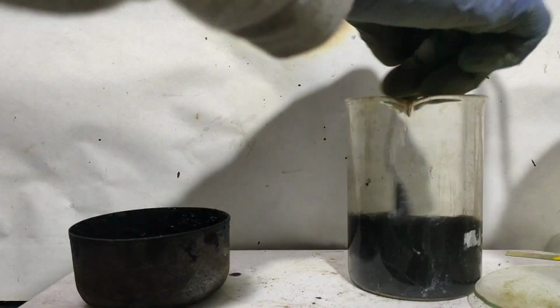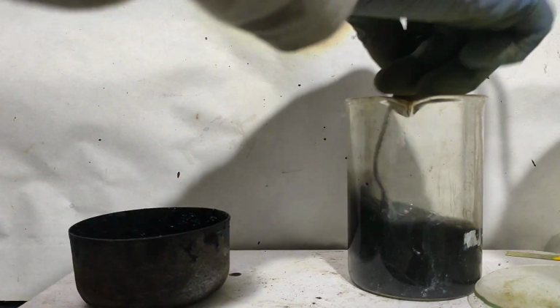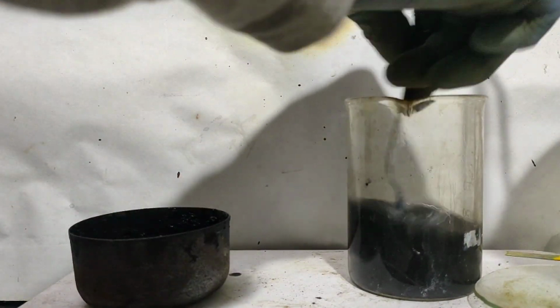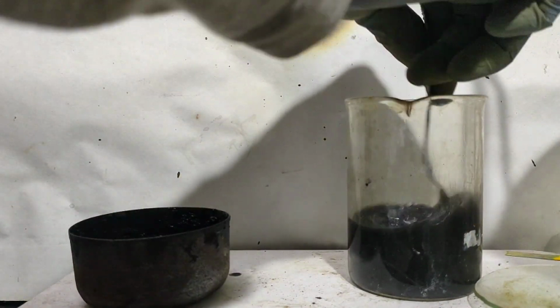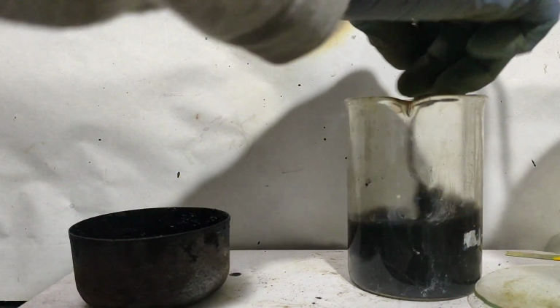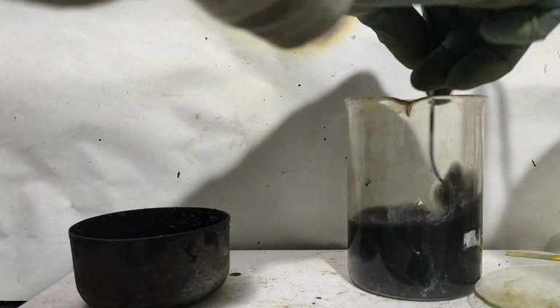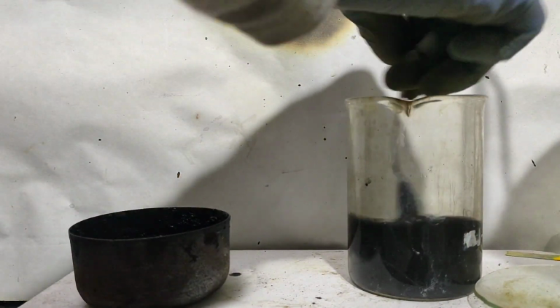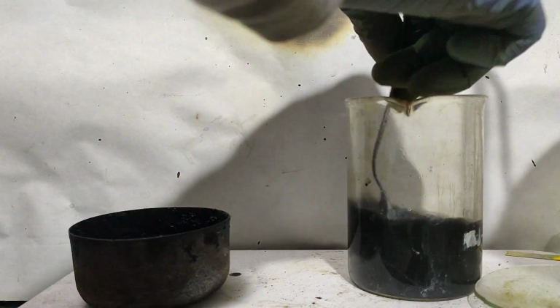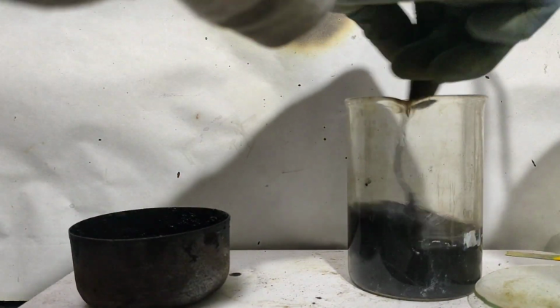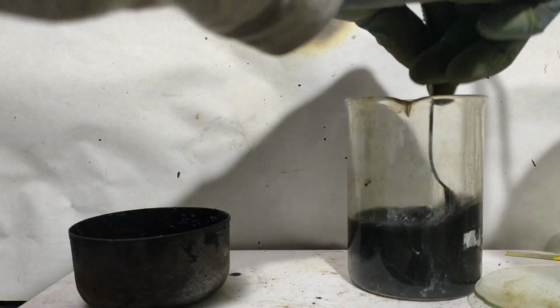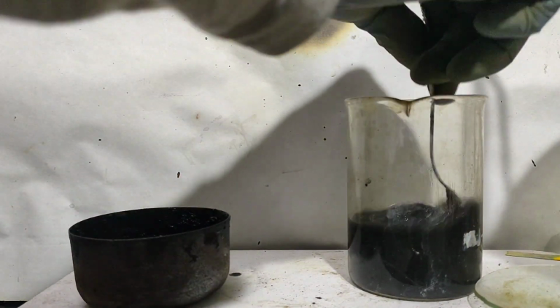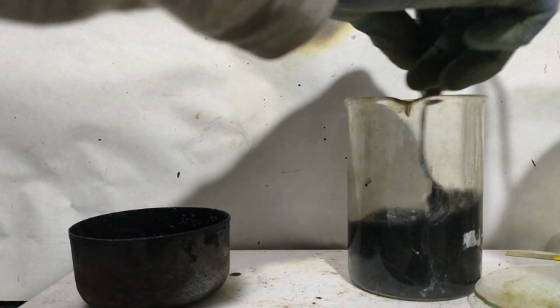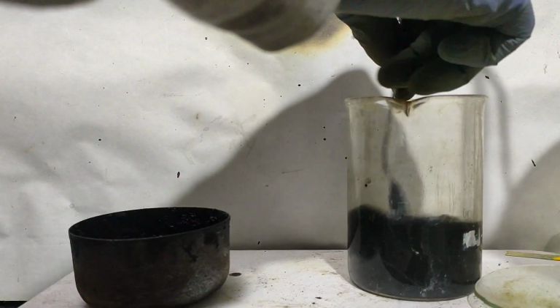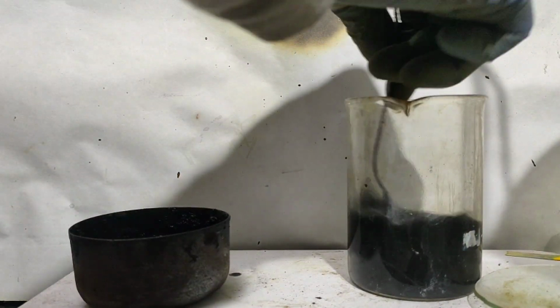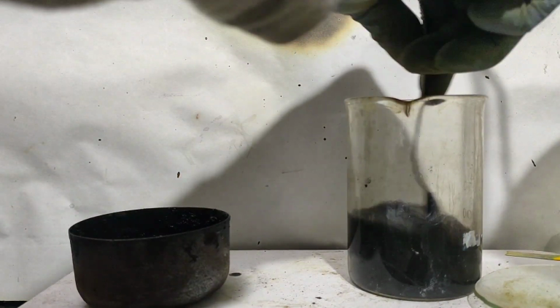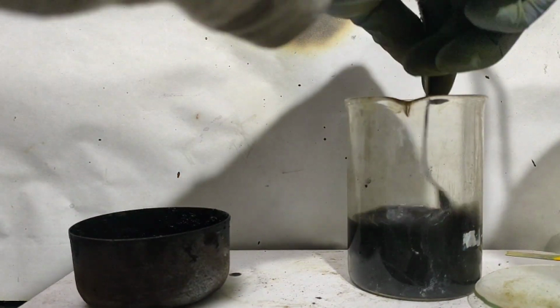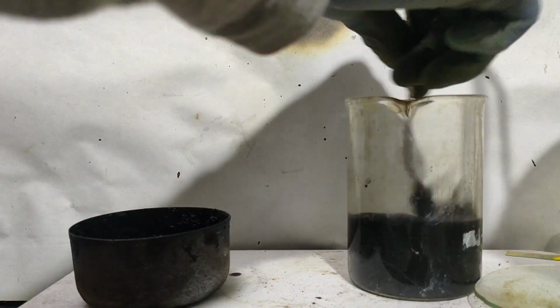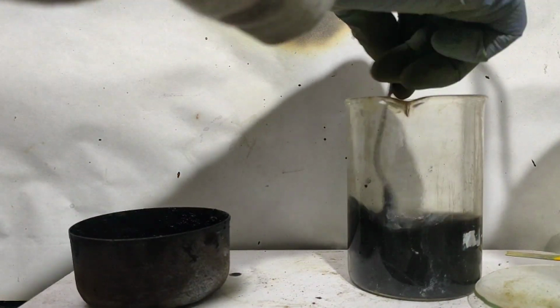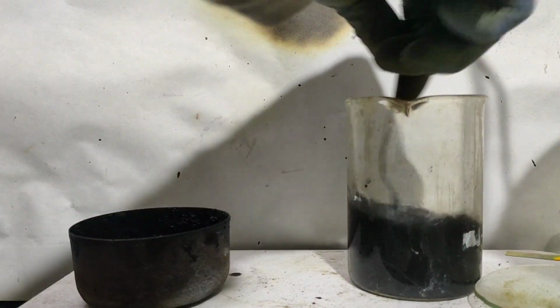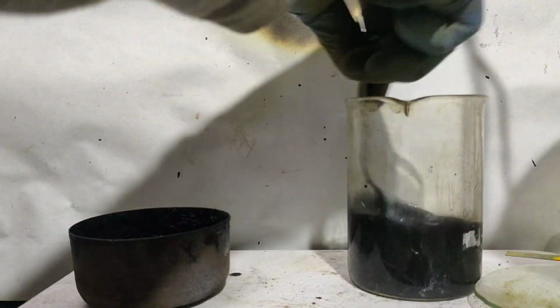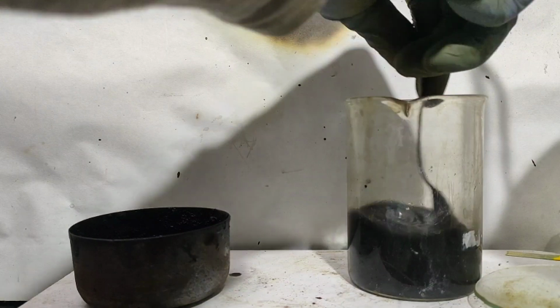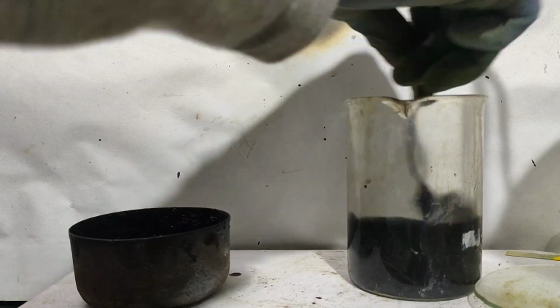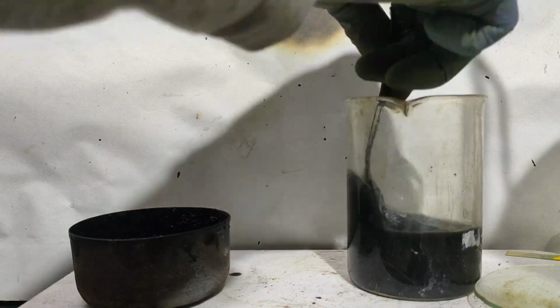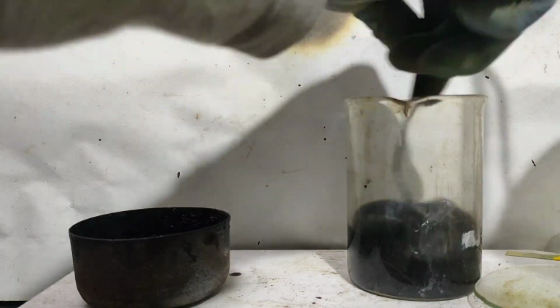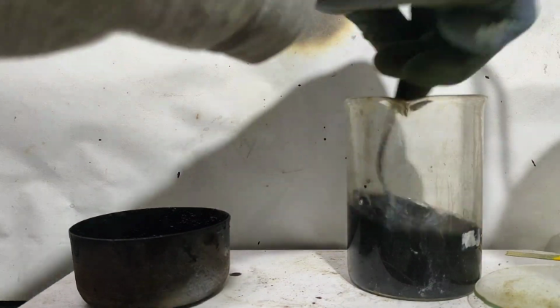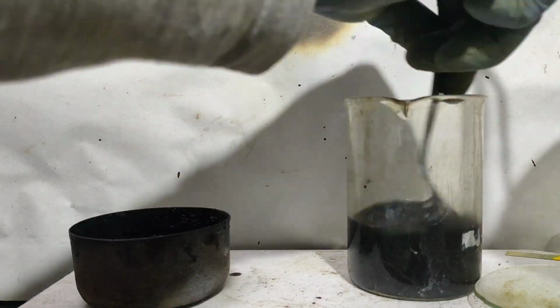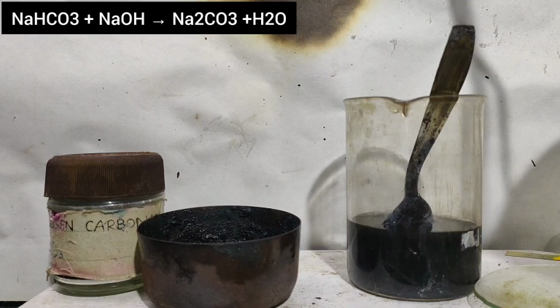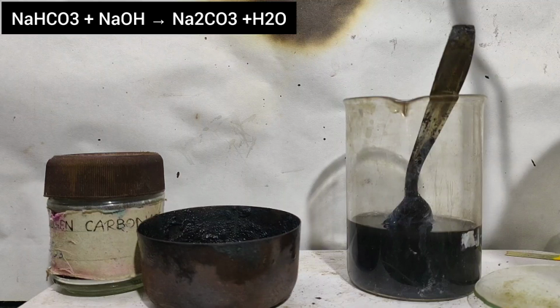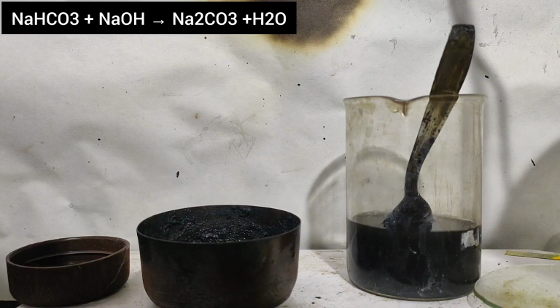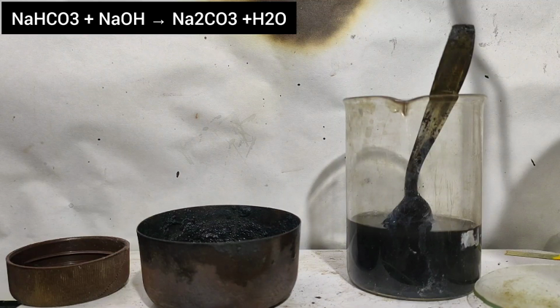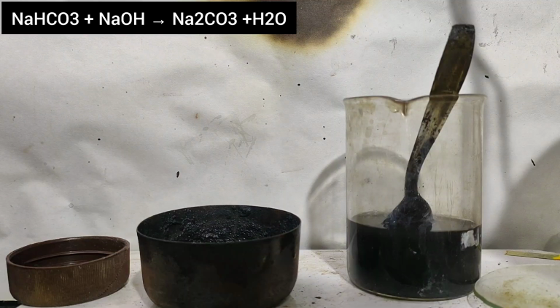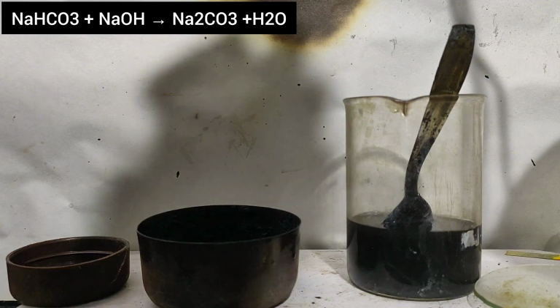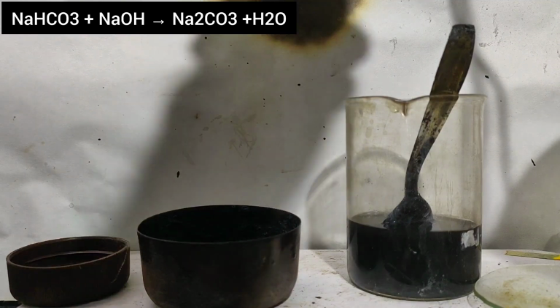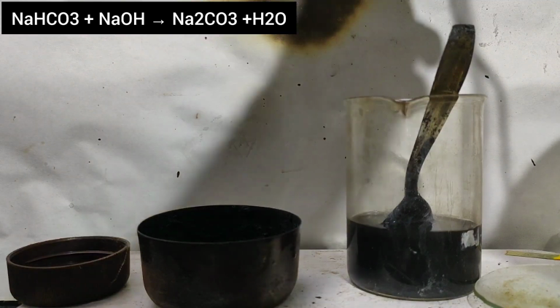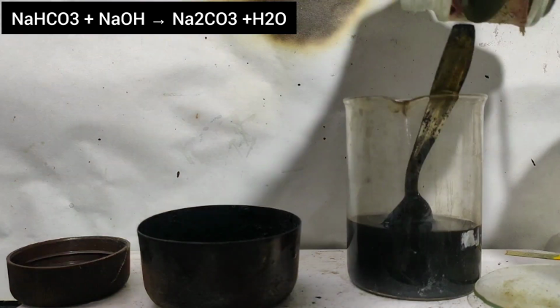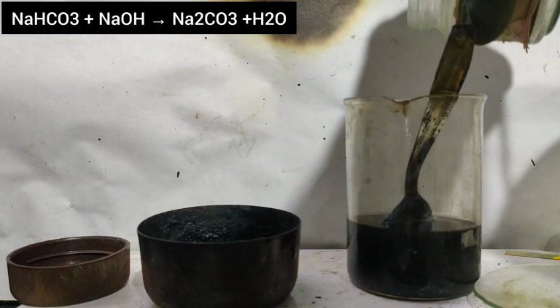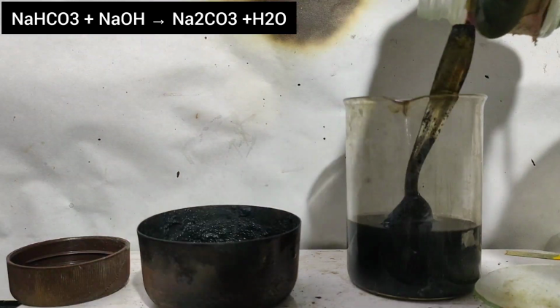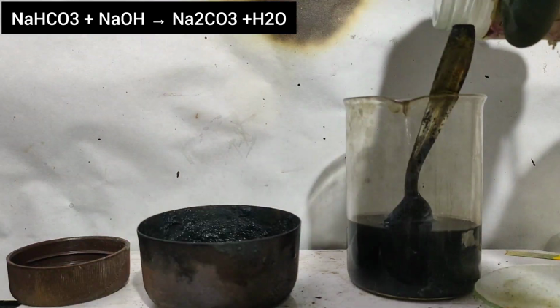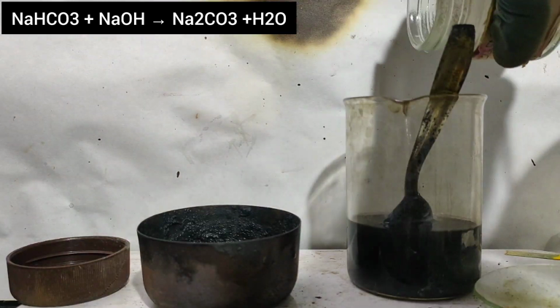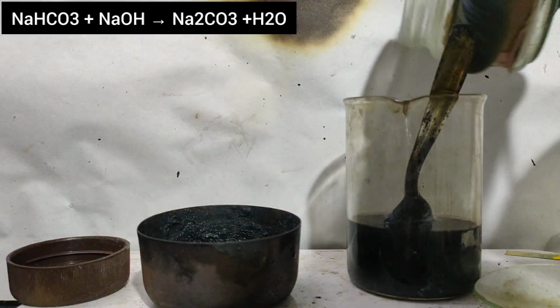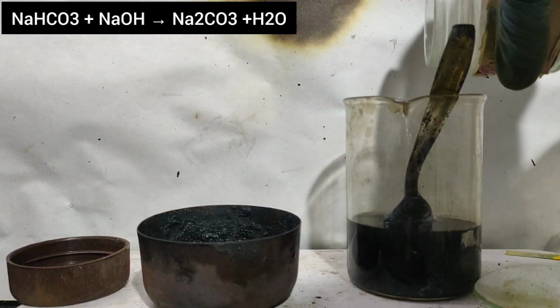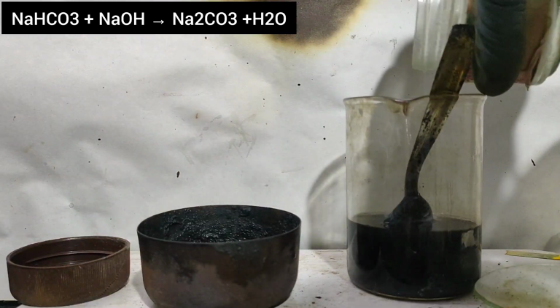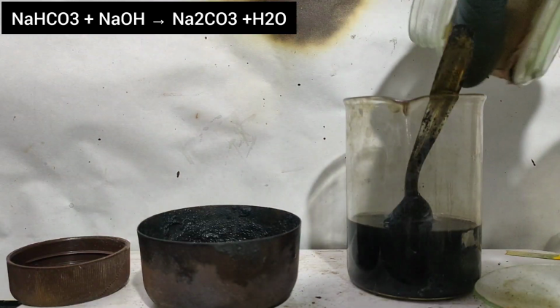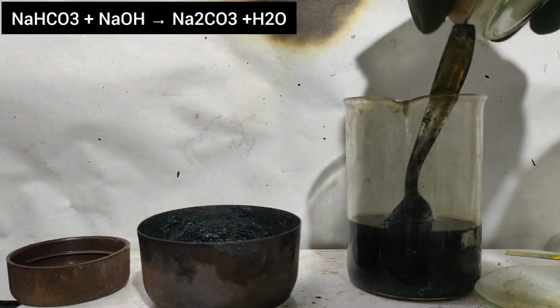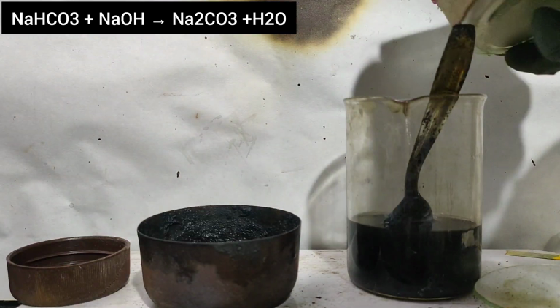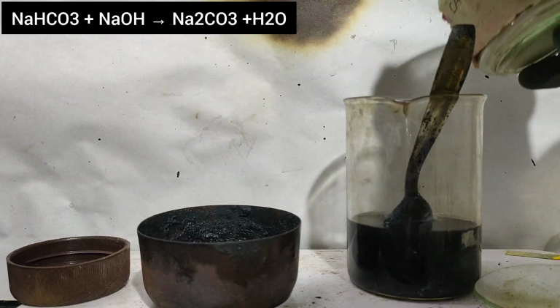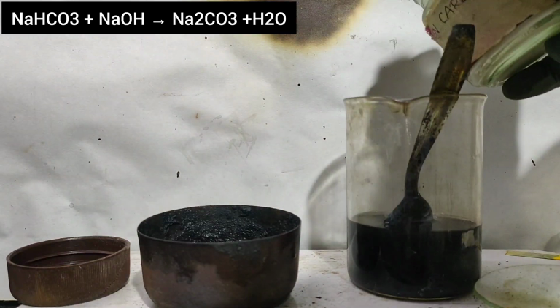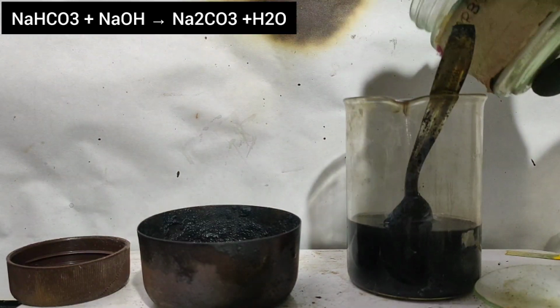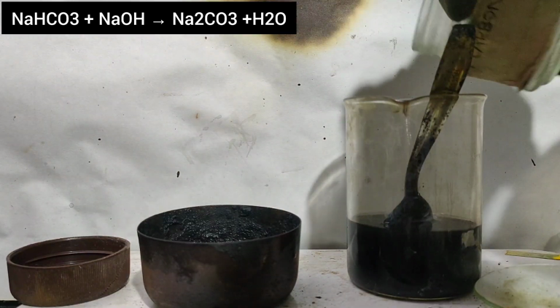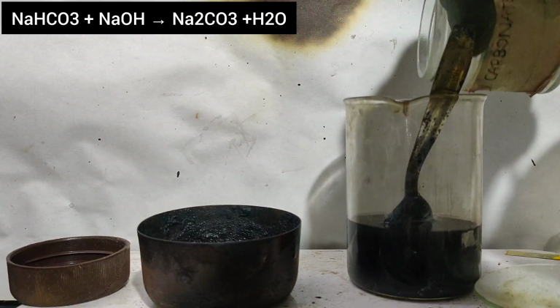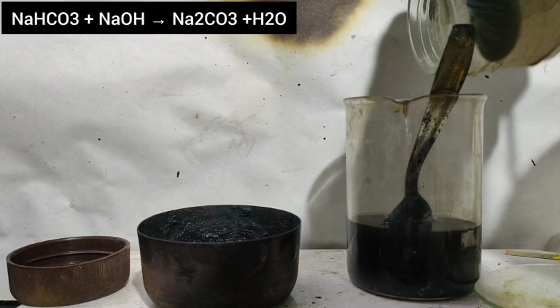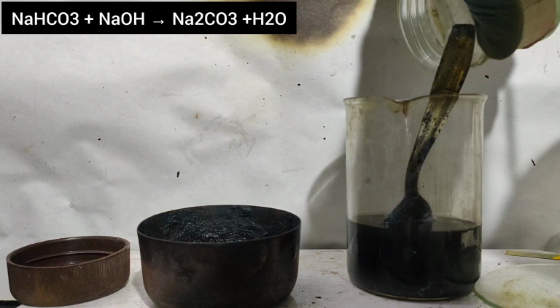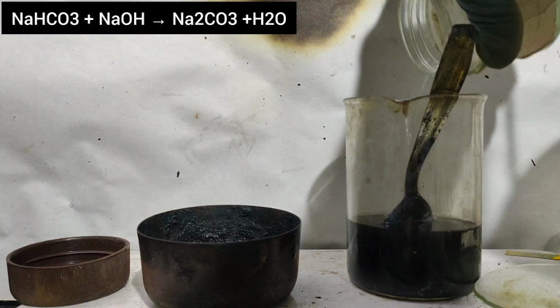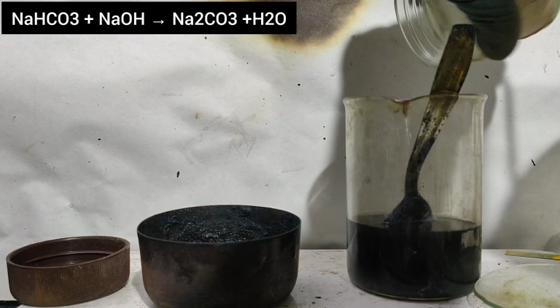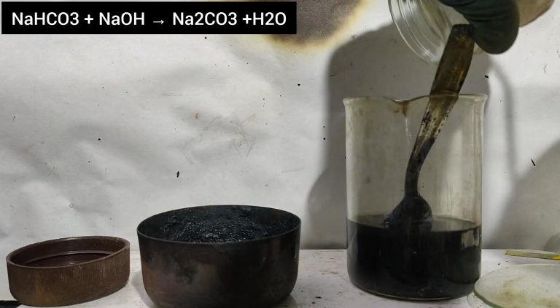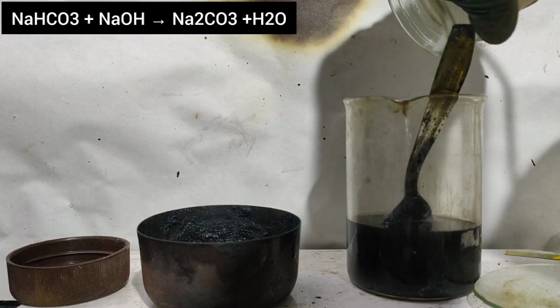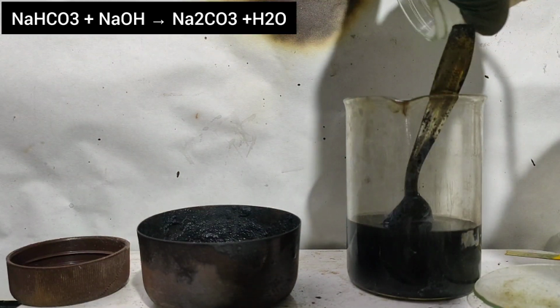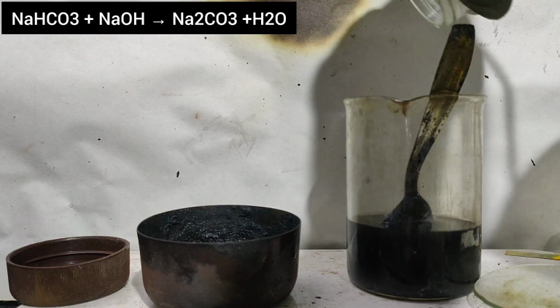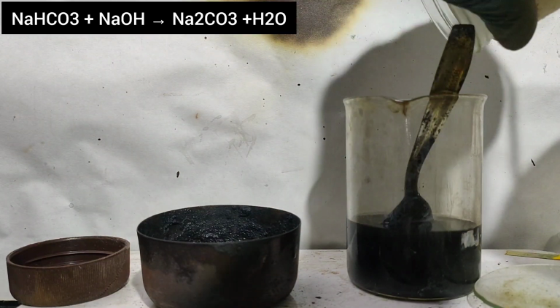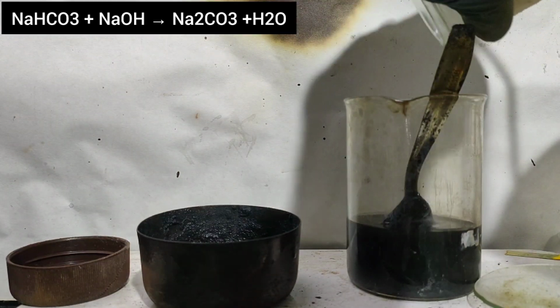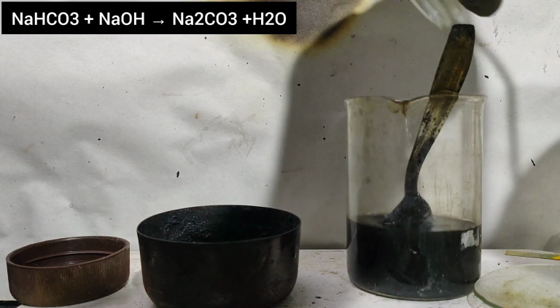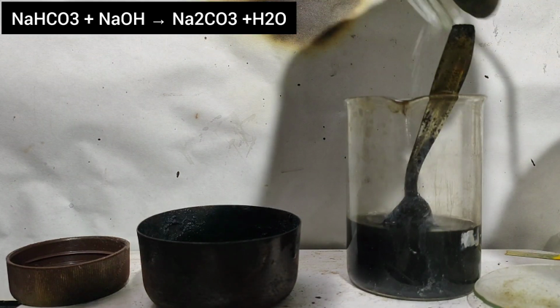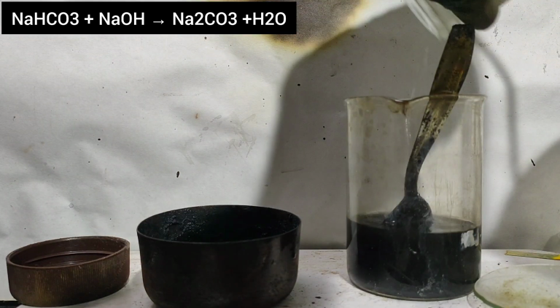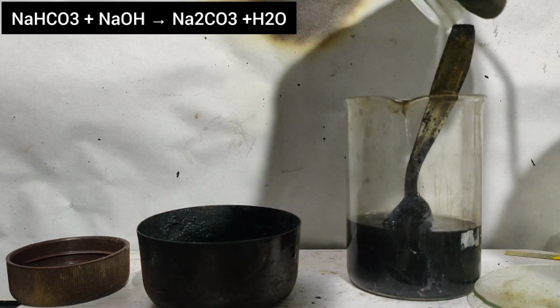Then, some baking soda was added to remove any residual NaOH as Na2CO3.